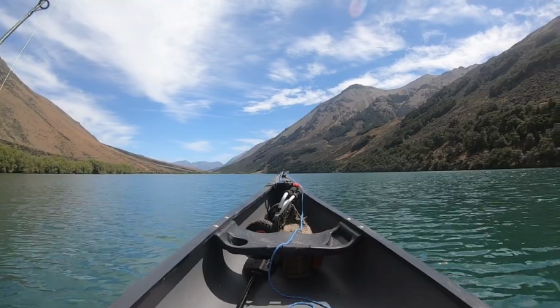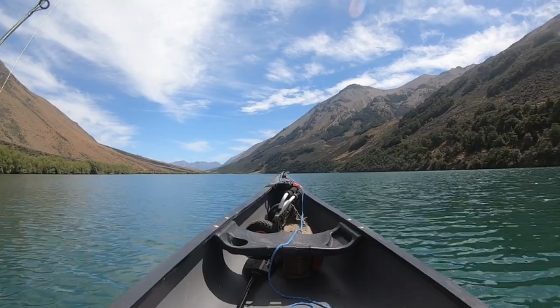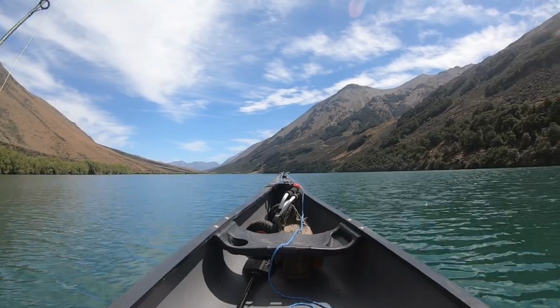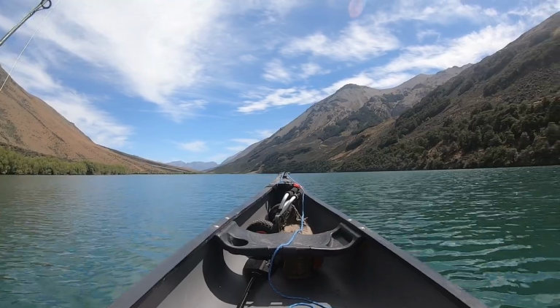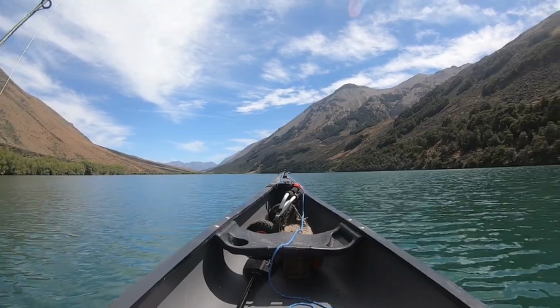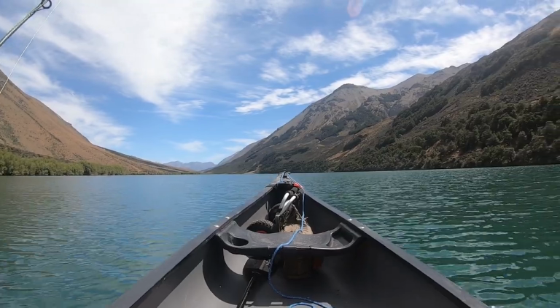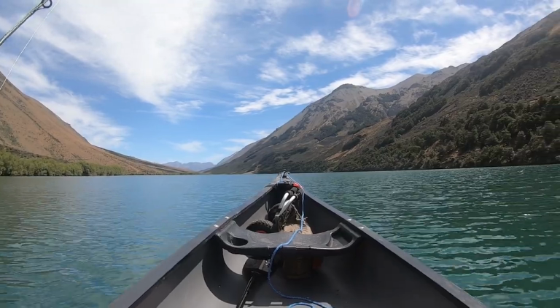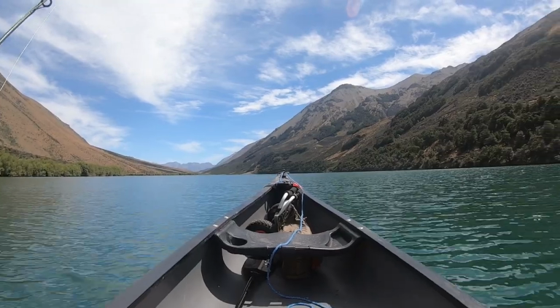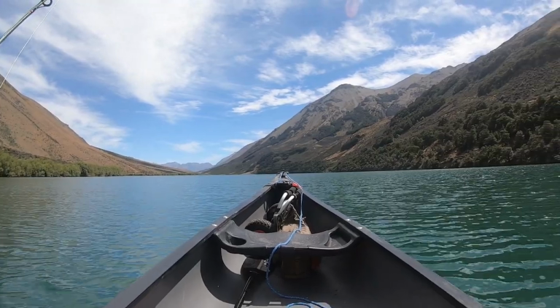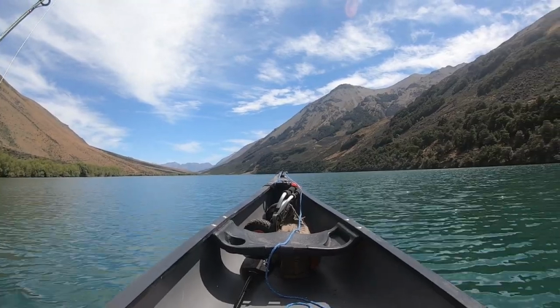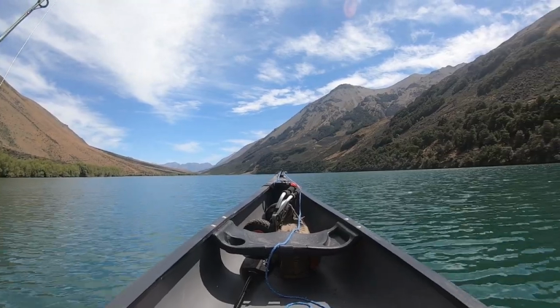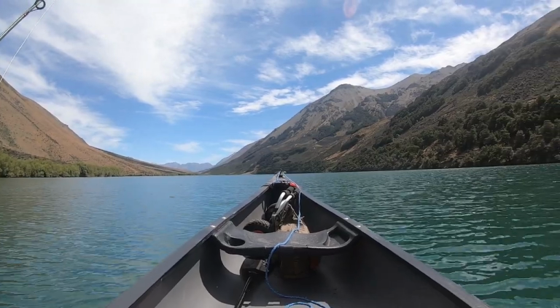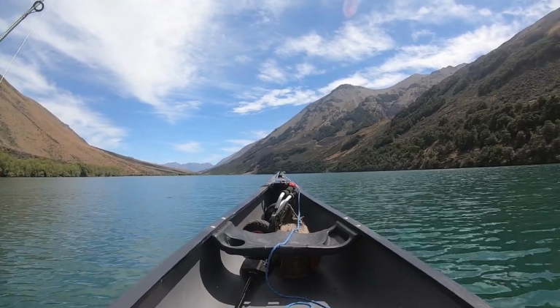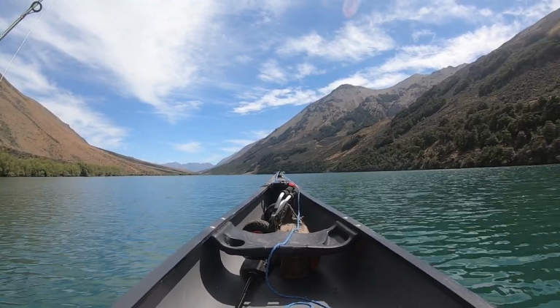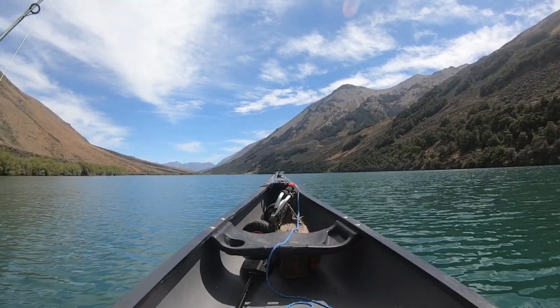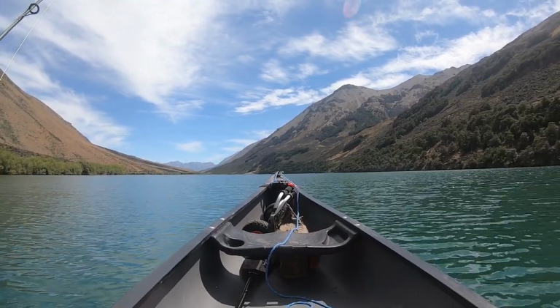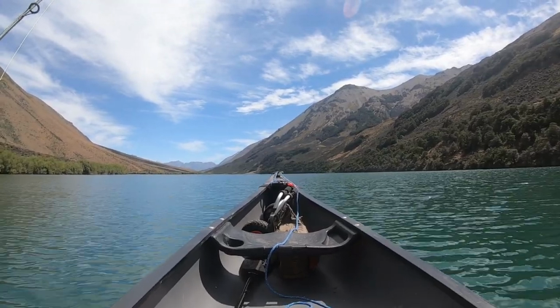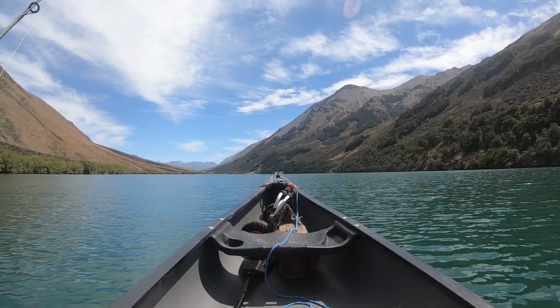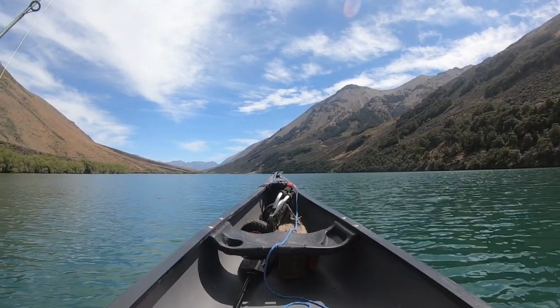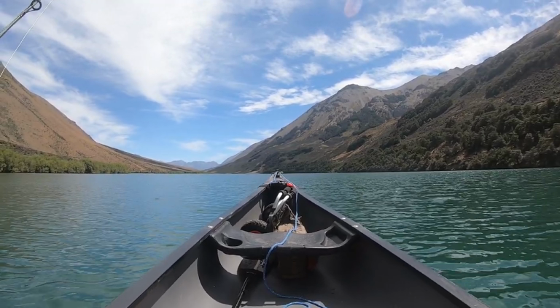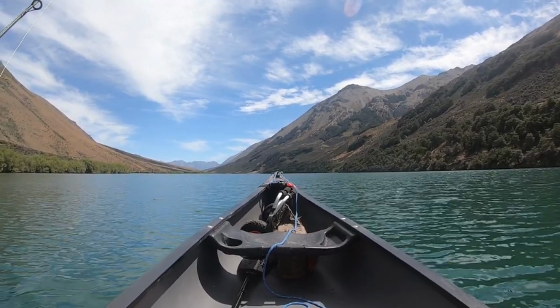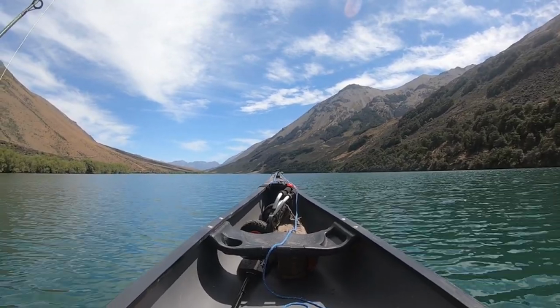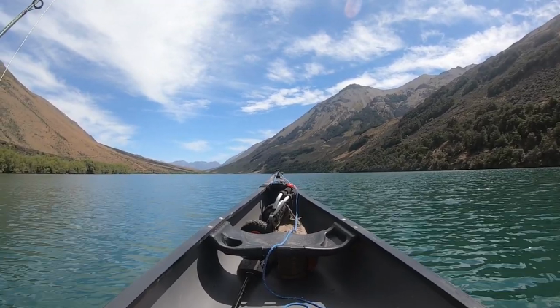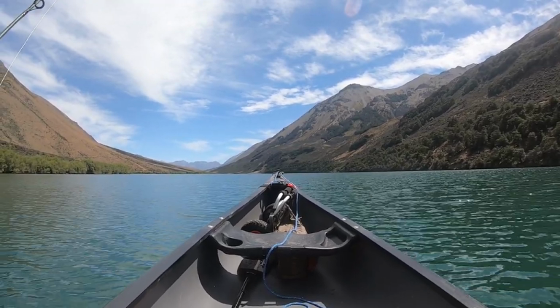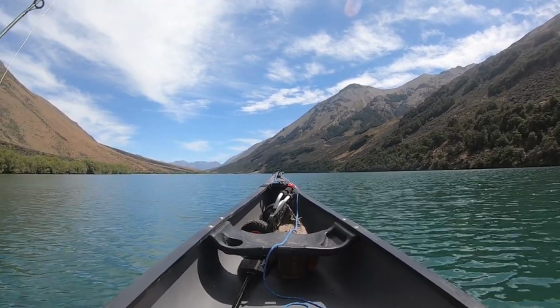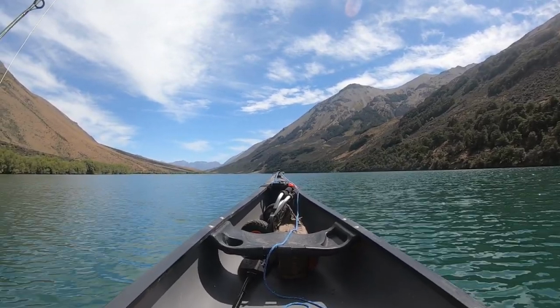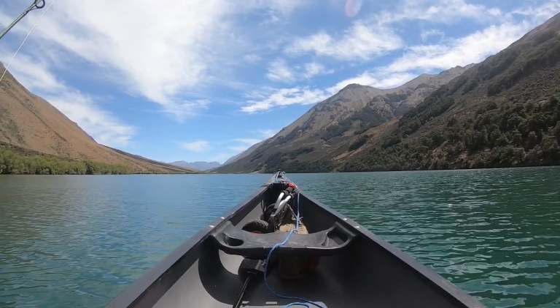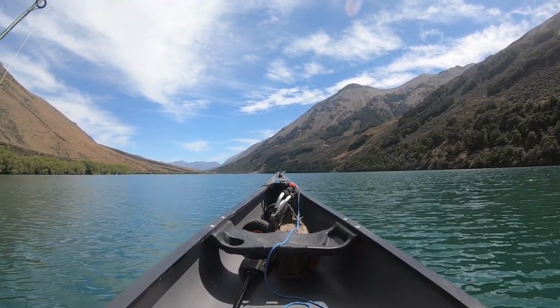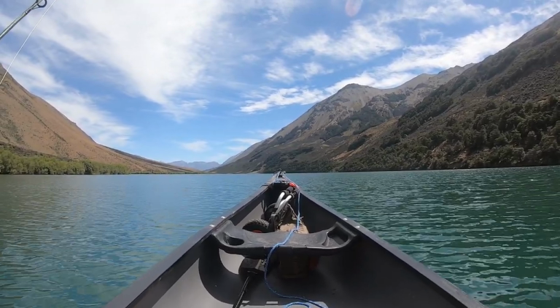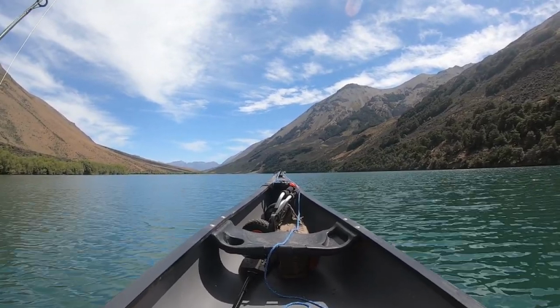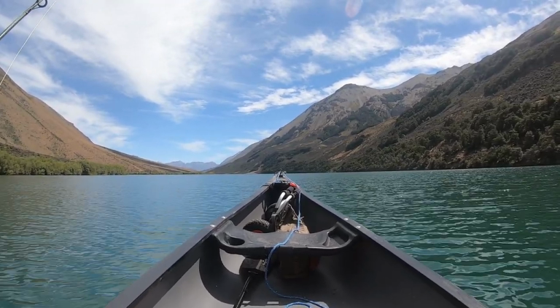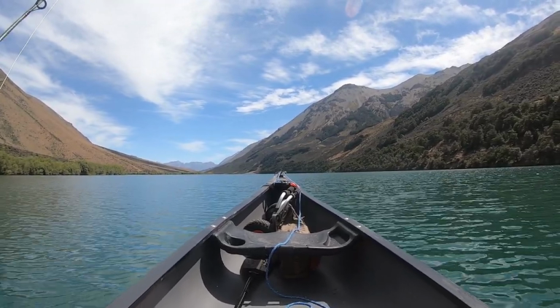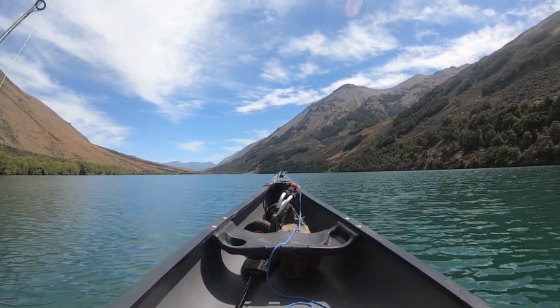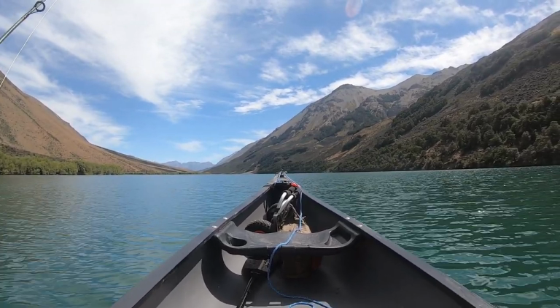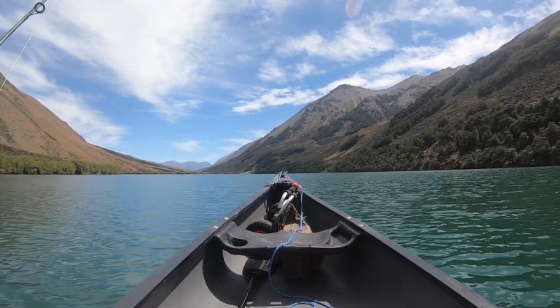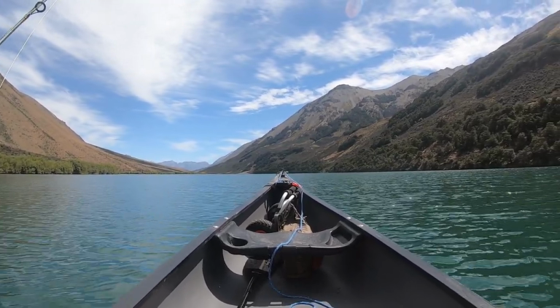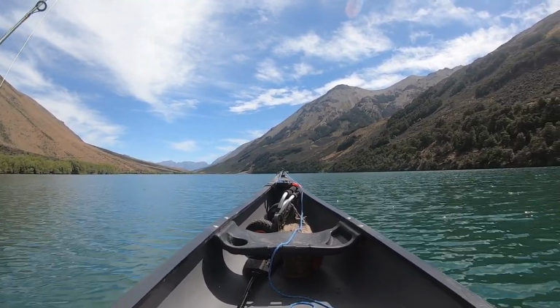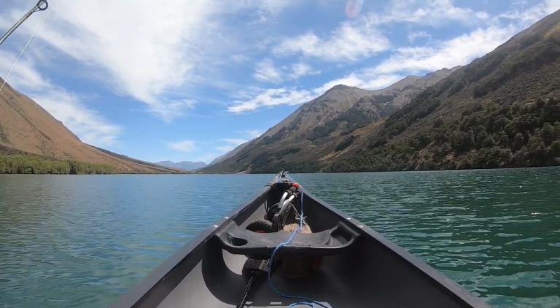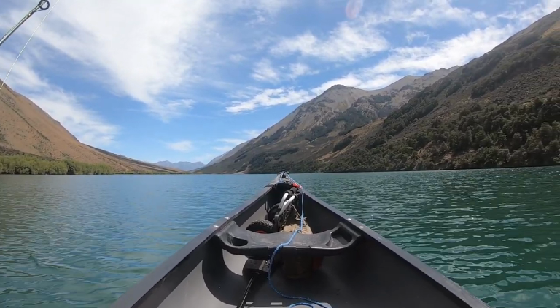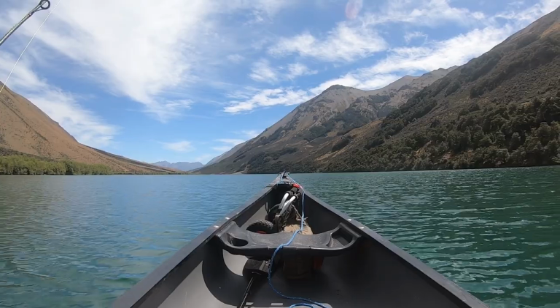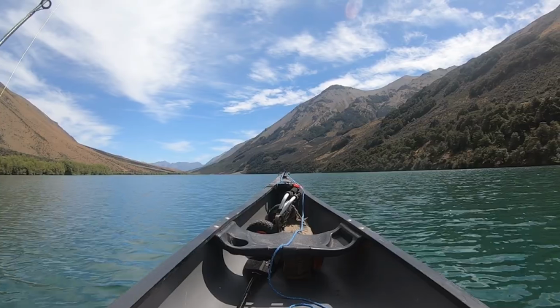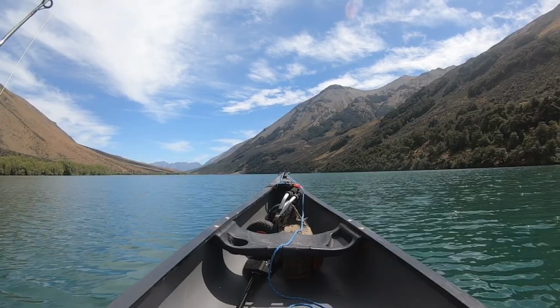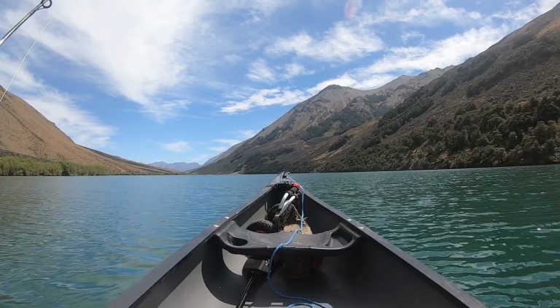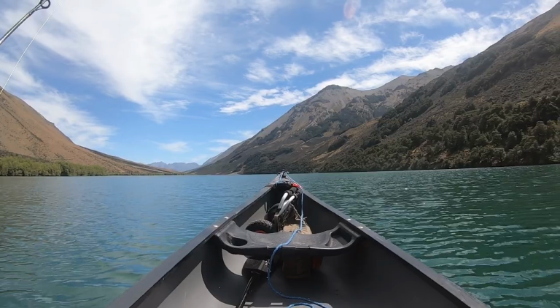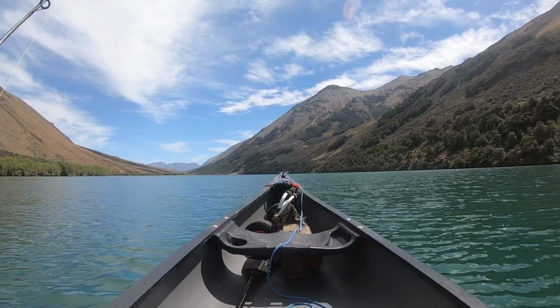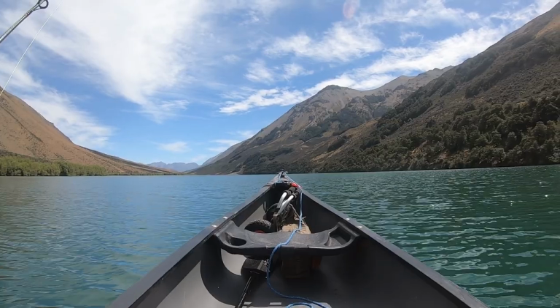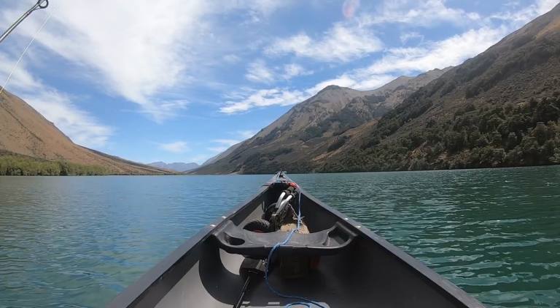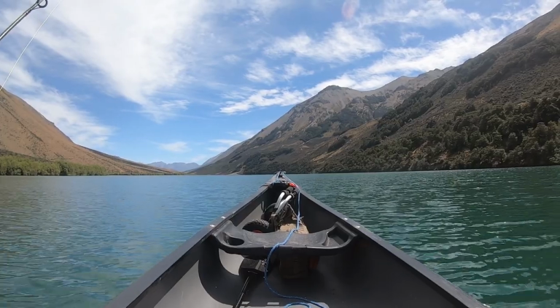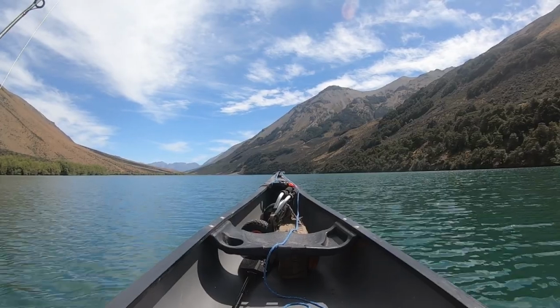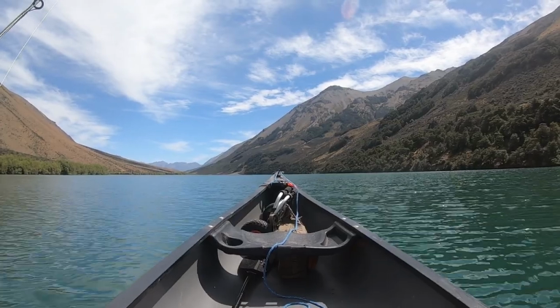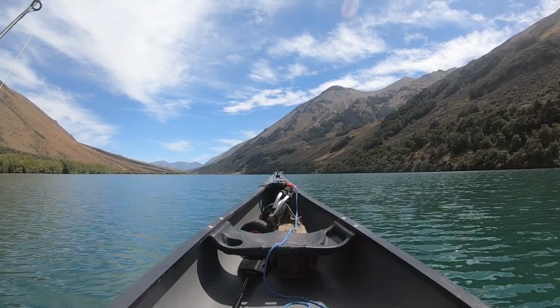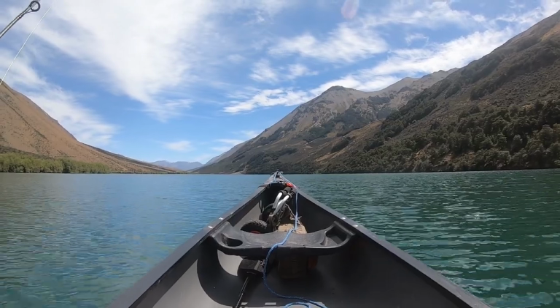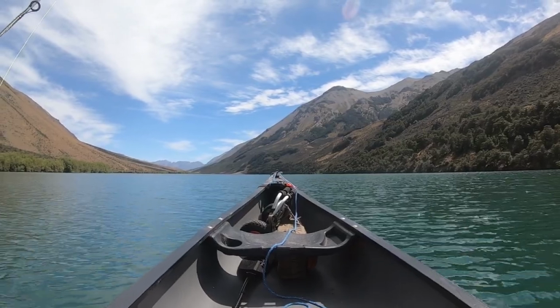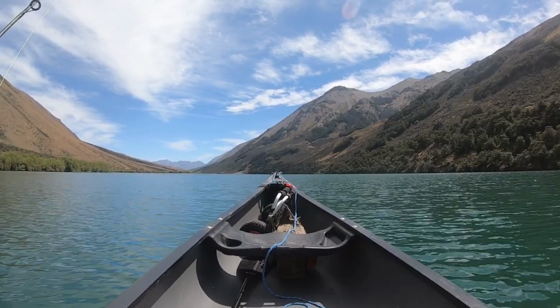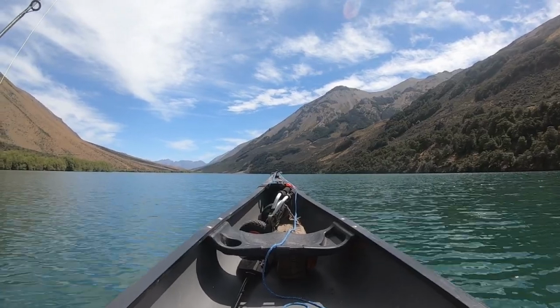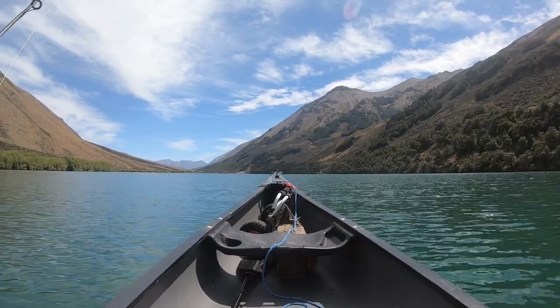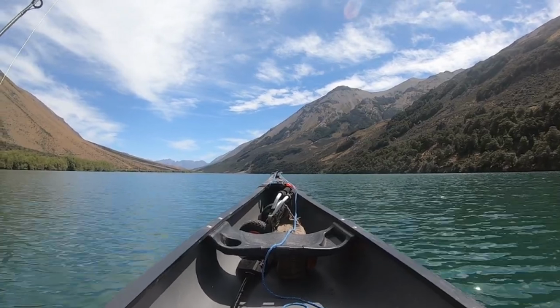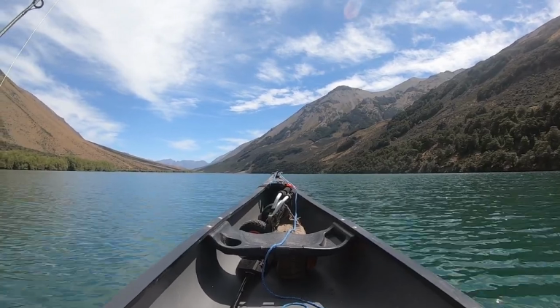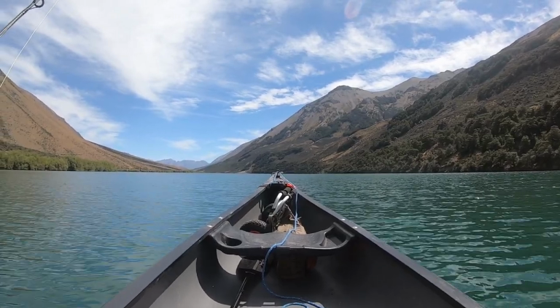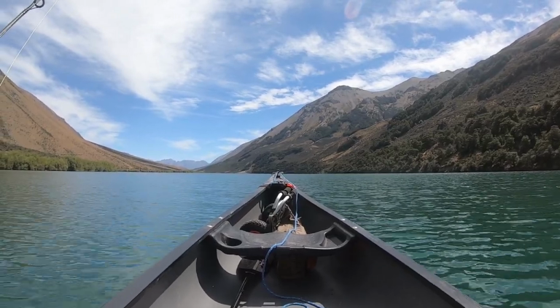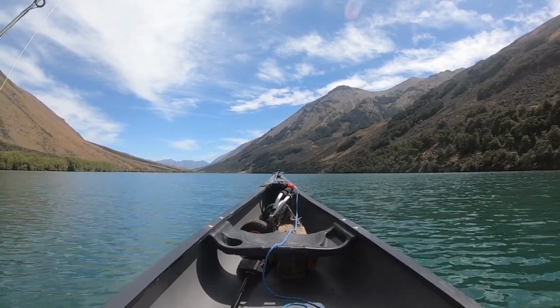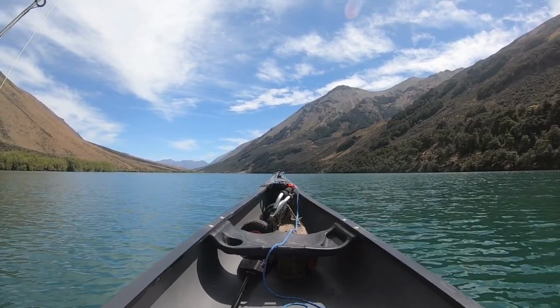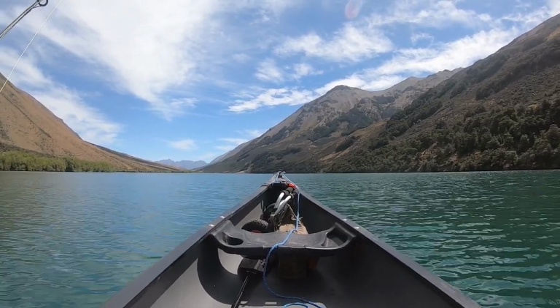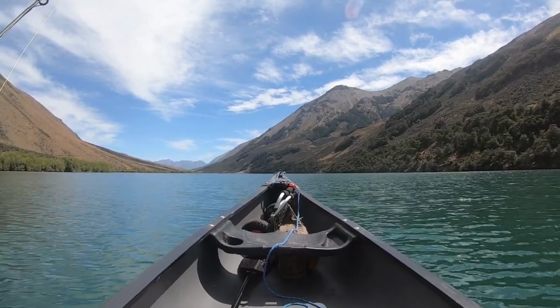The wind is recorded to be zero — zero to one knot I would assume. I'd say it'd be halfway to one knot.